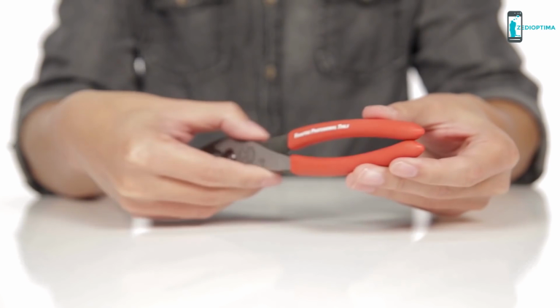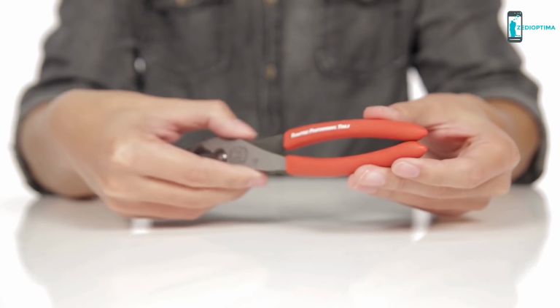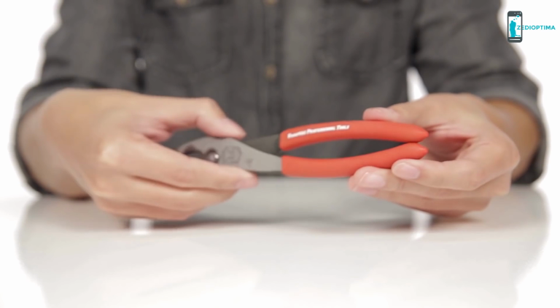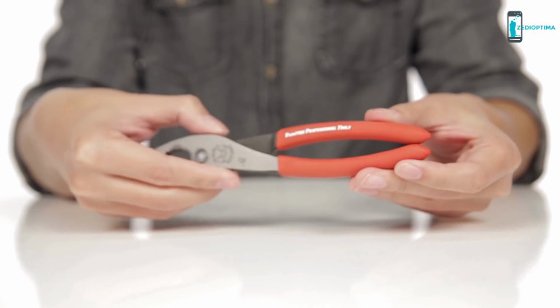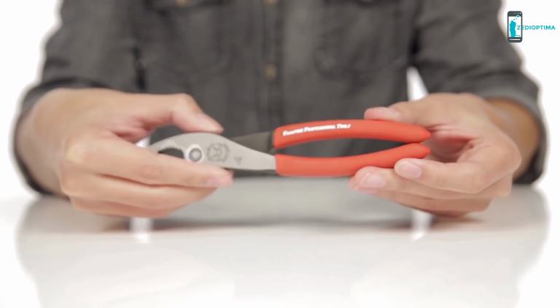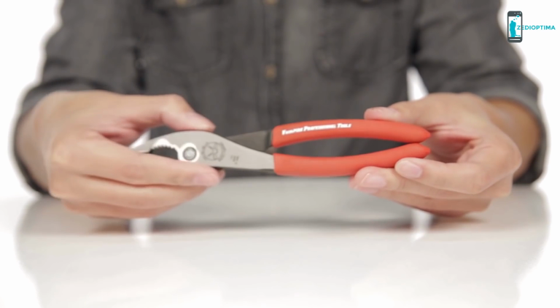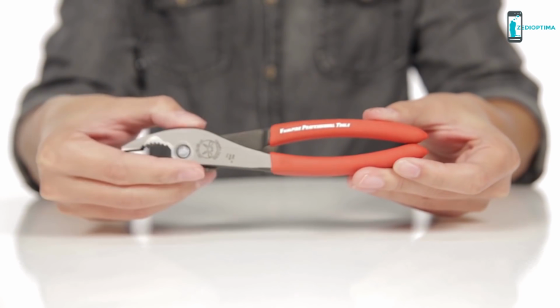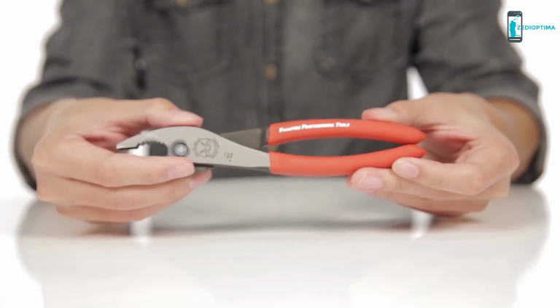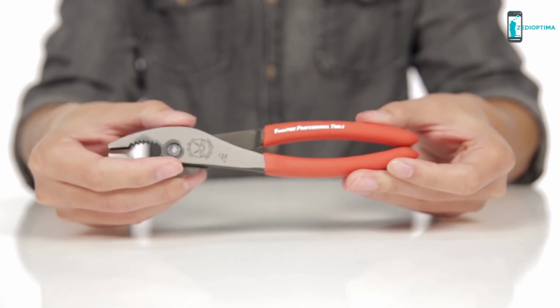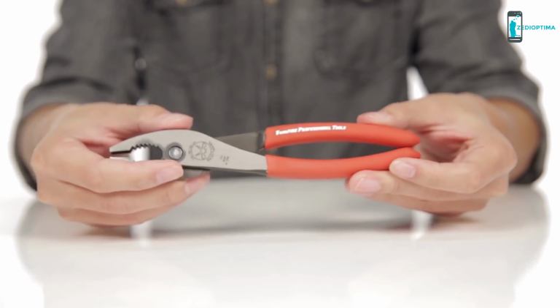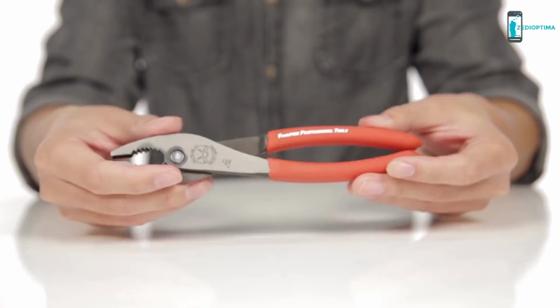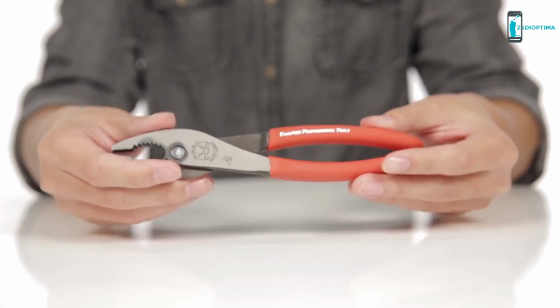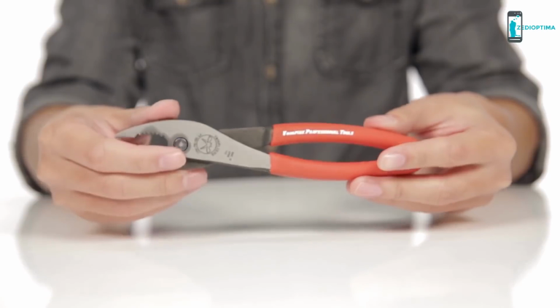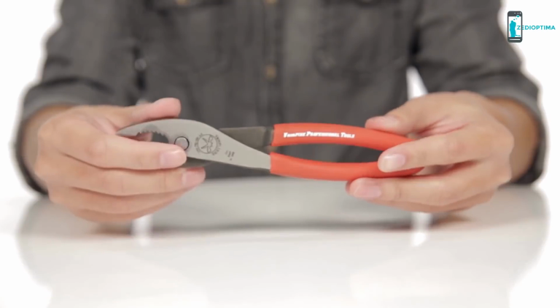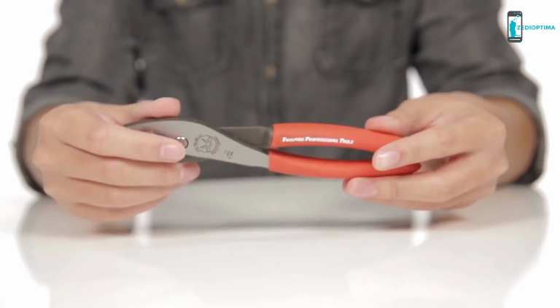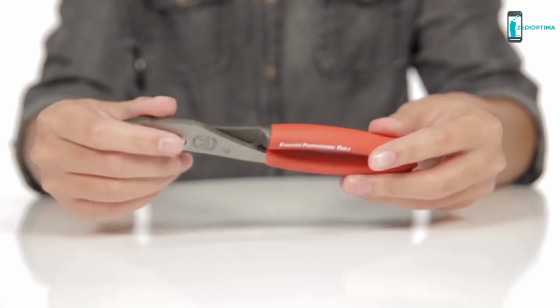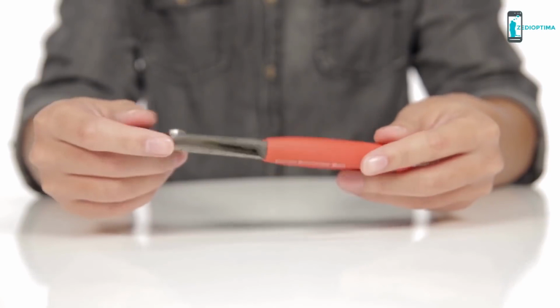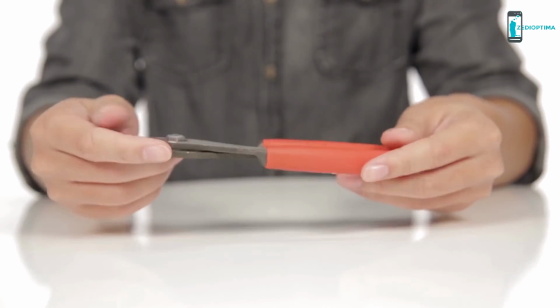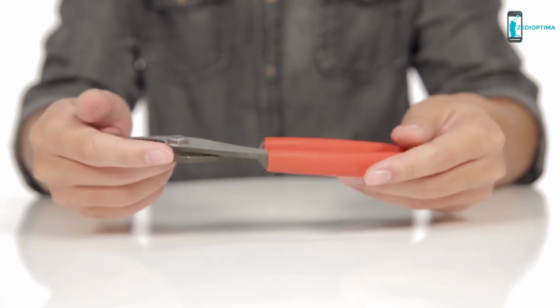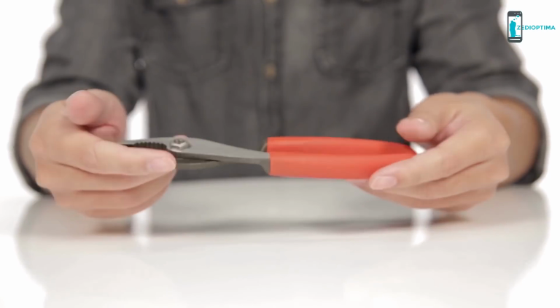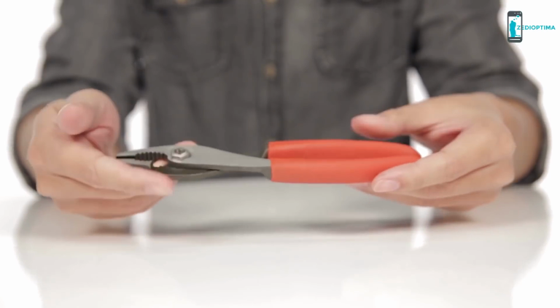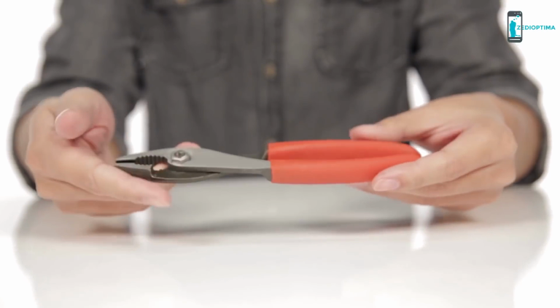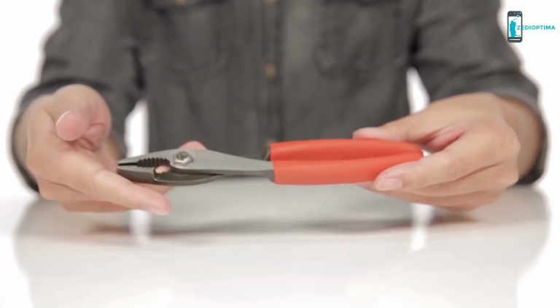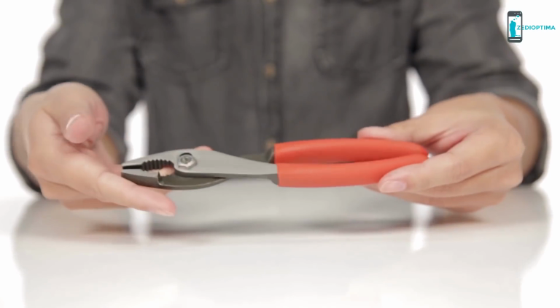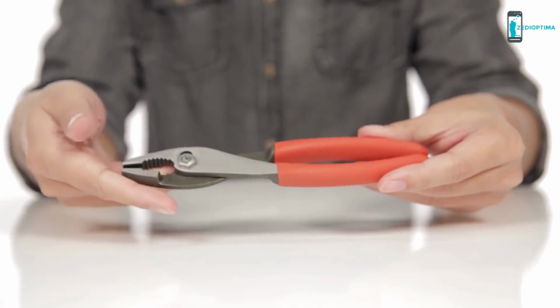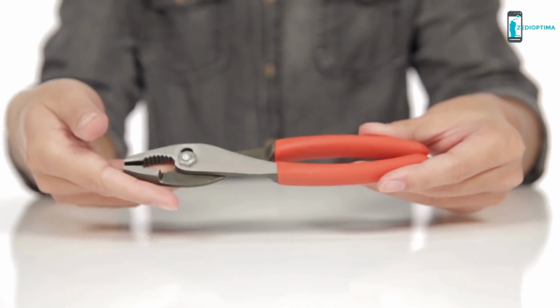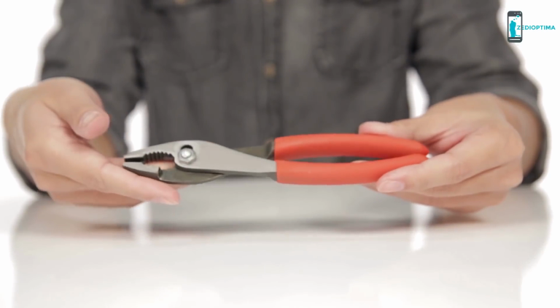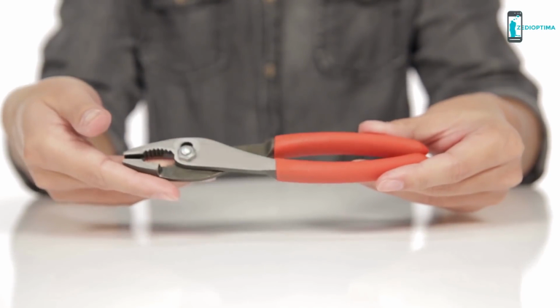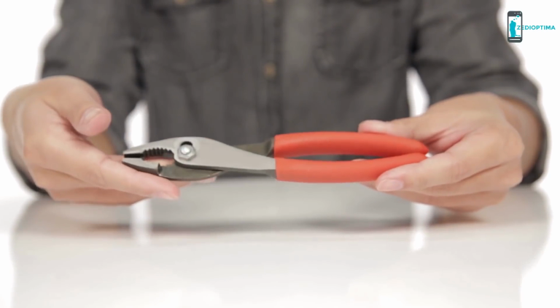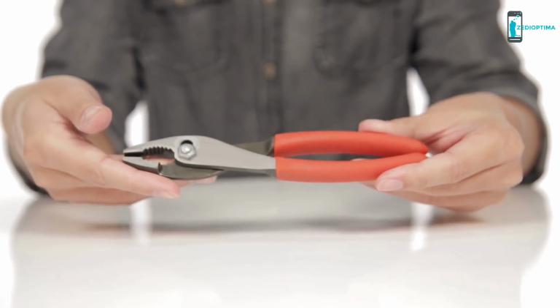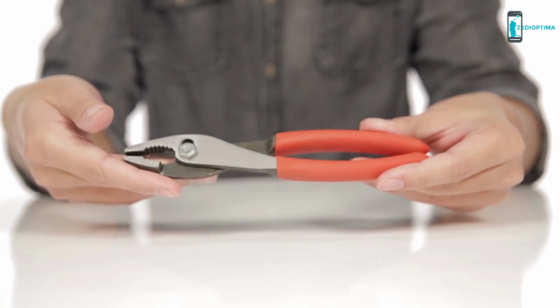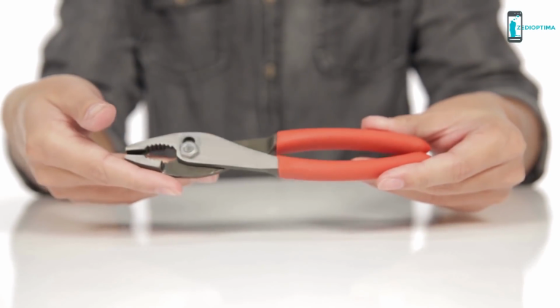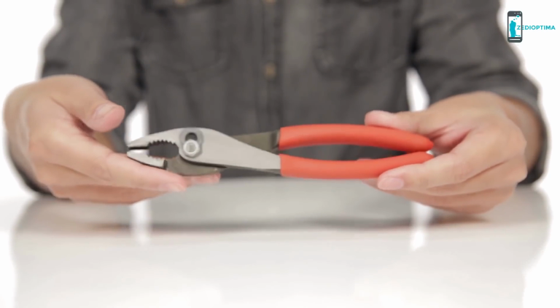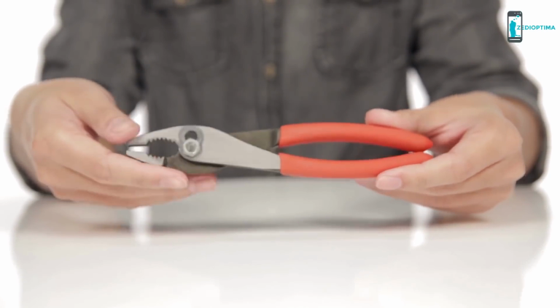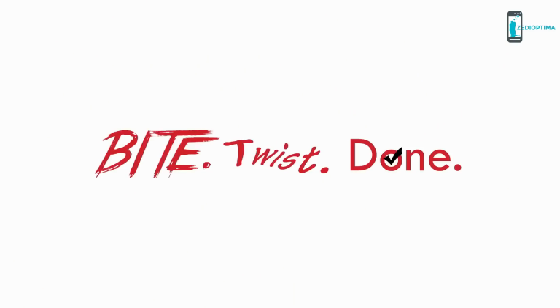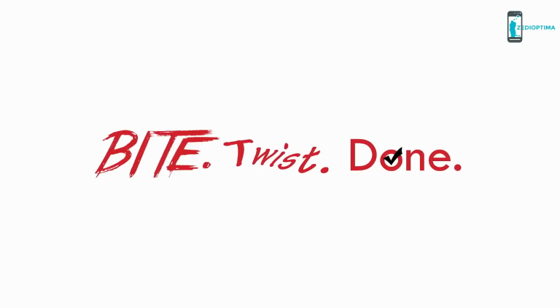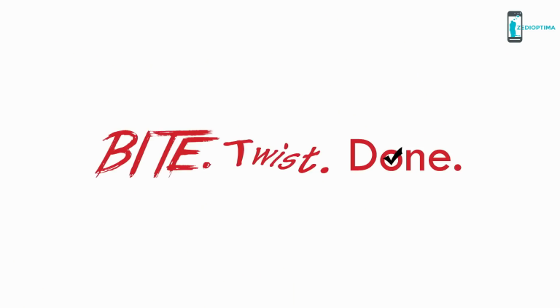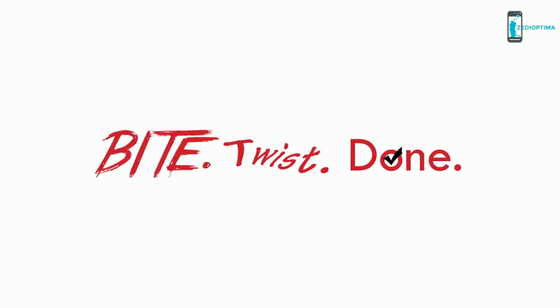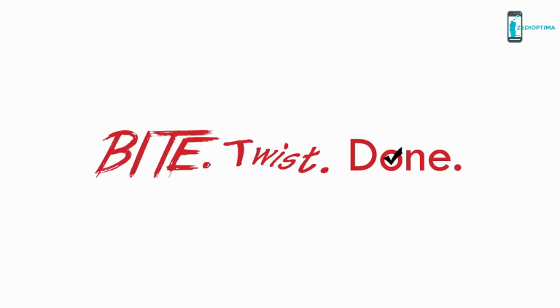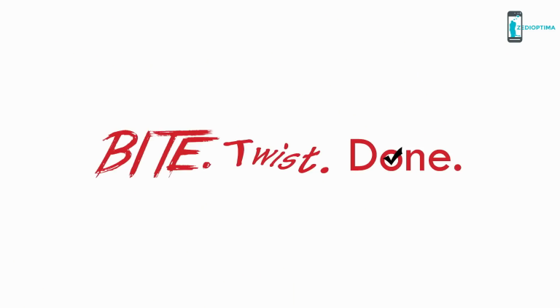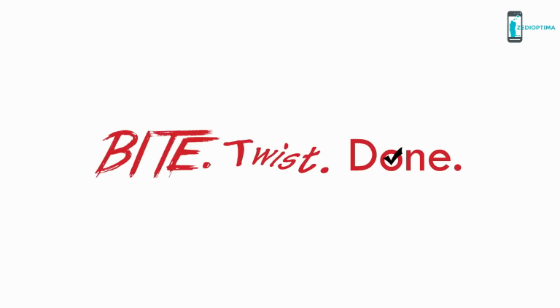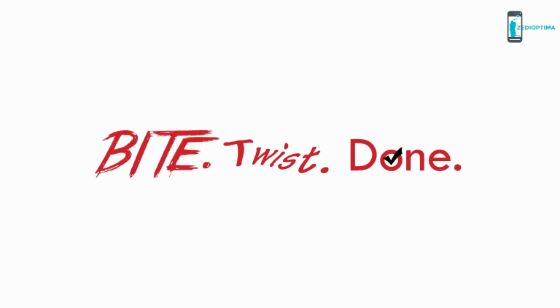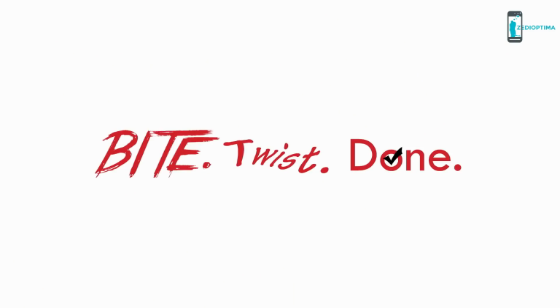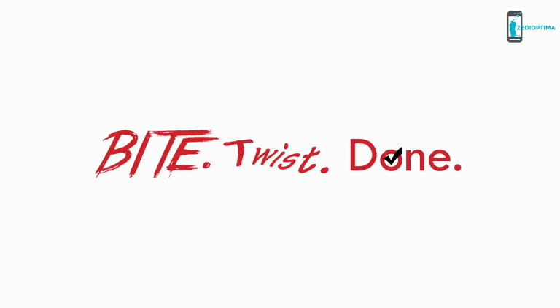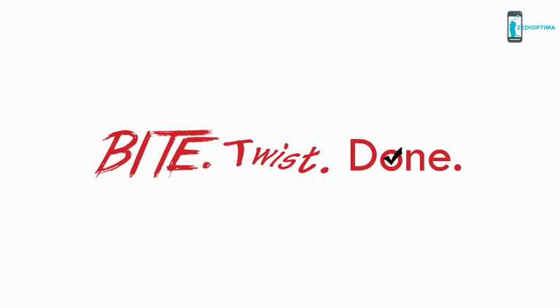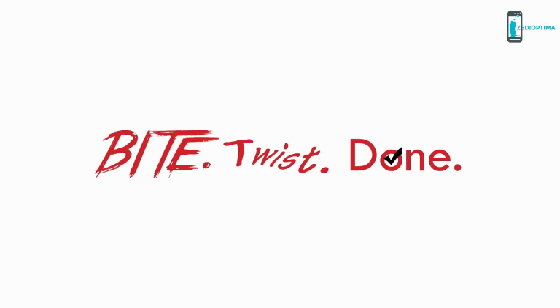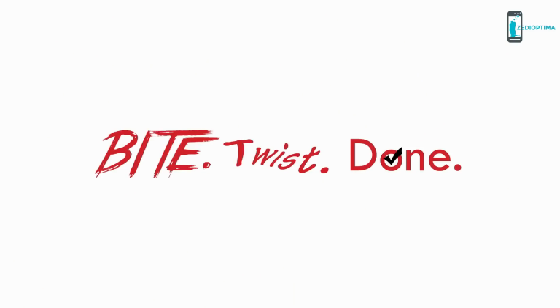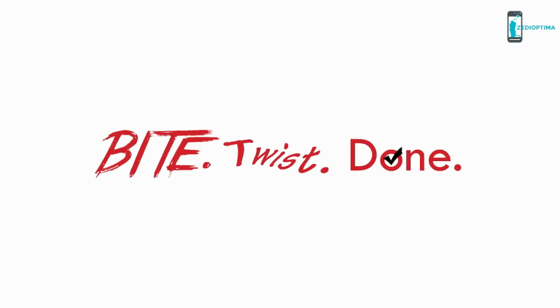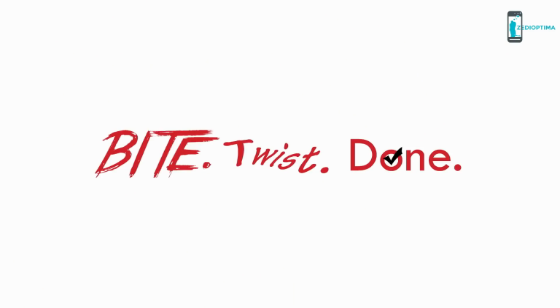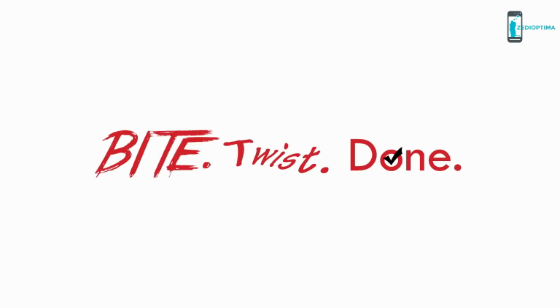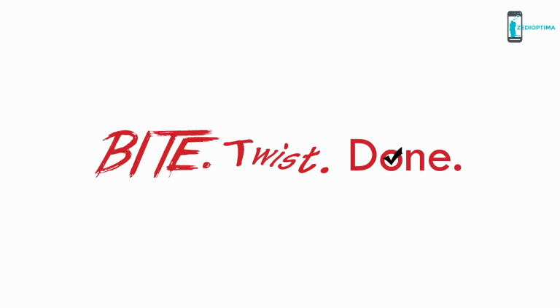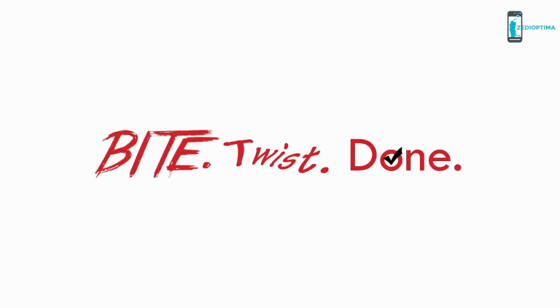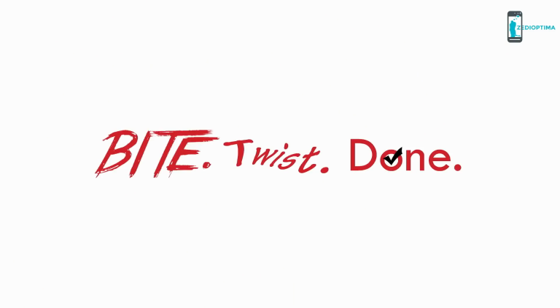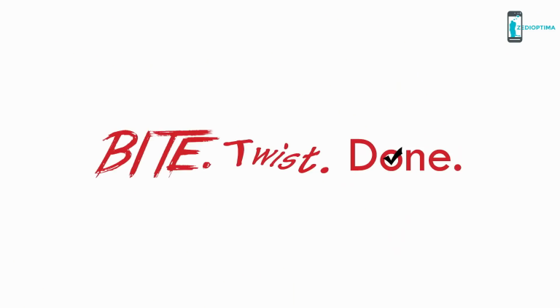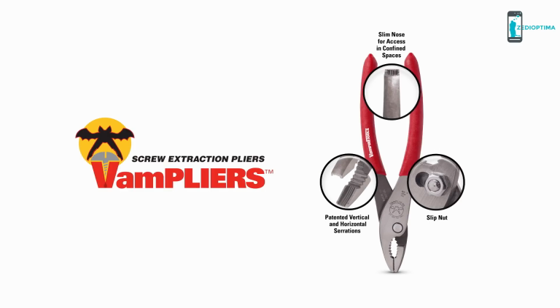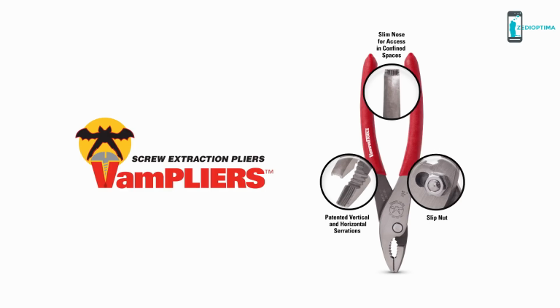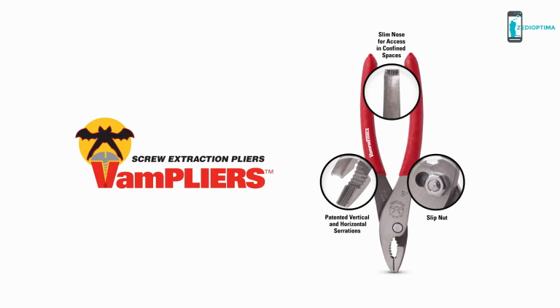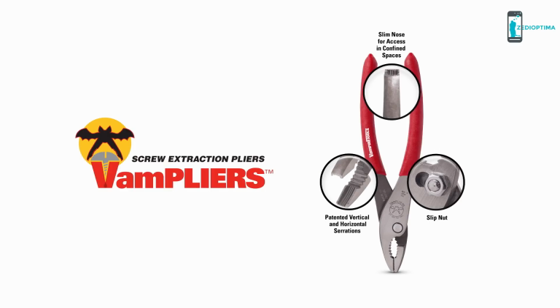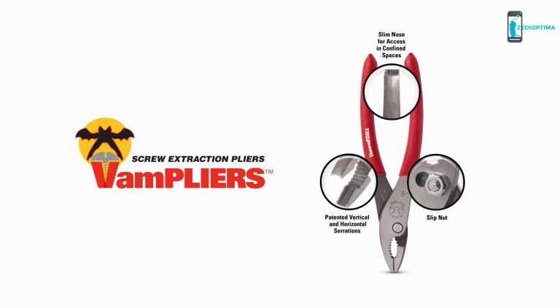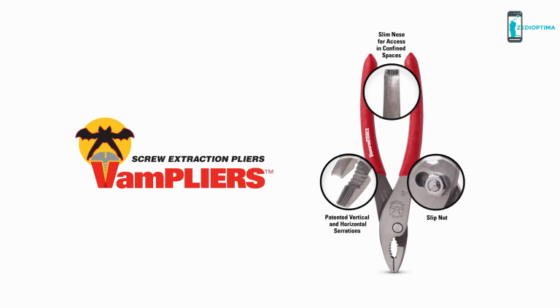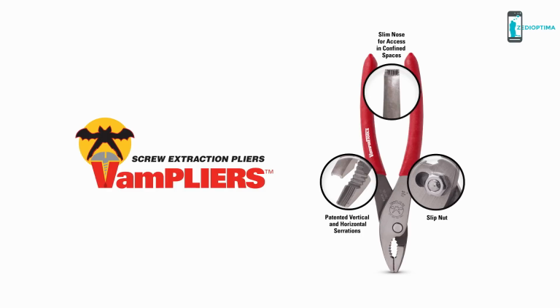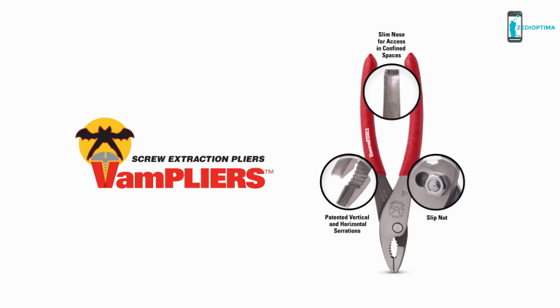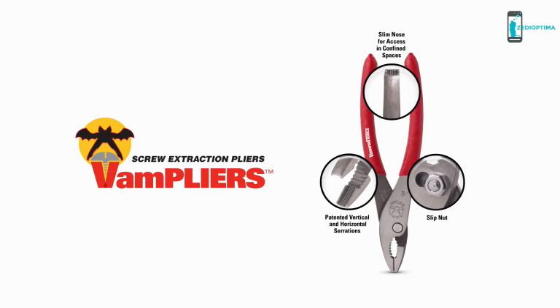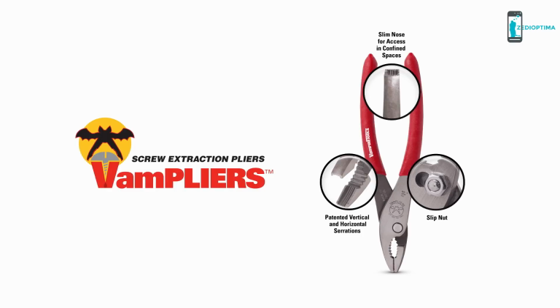Manufactured in Japan, Vampires are made of high-quality carbon steel. Just bite, twist and done. Pick yours up today!